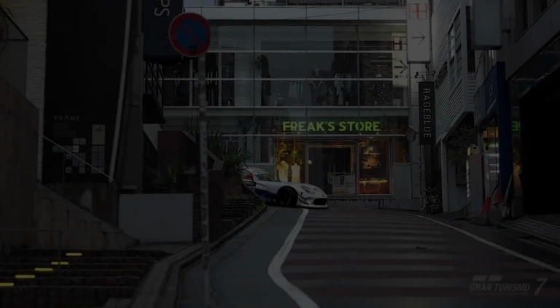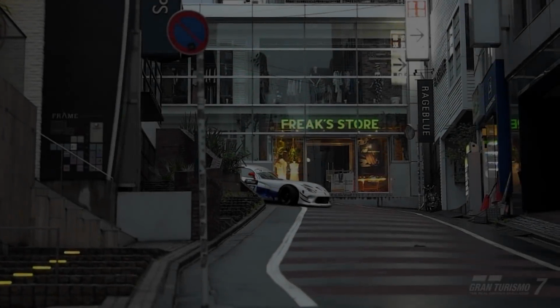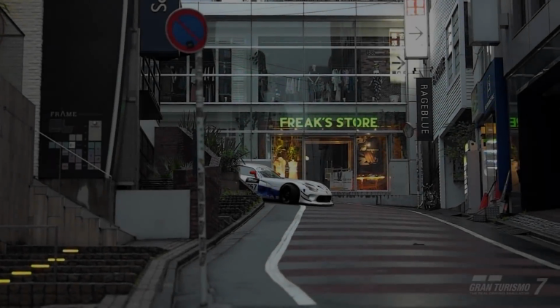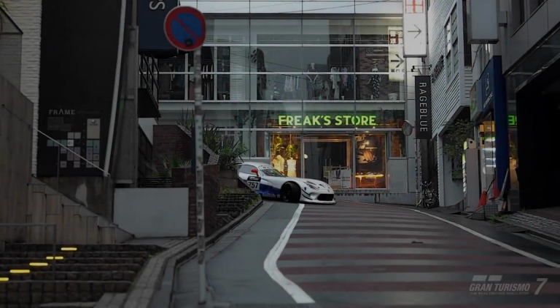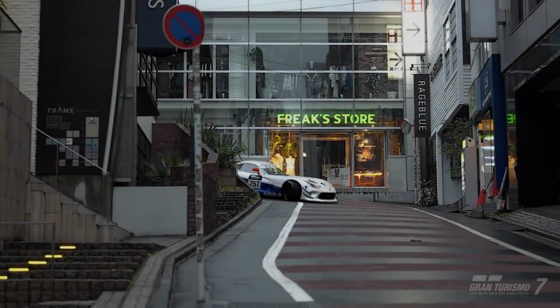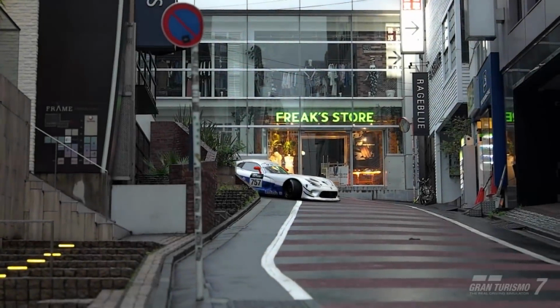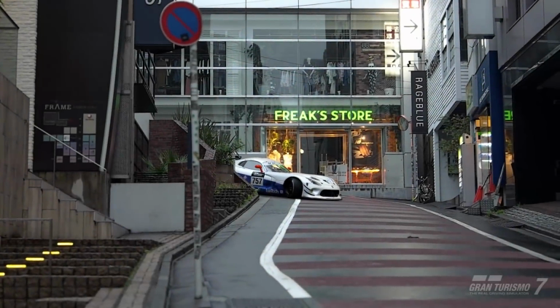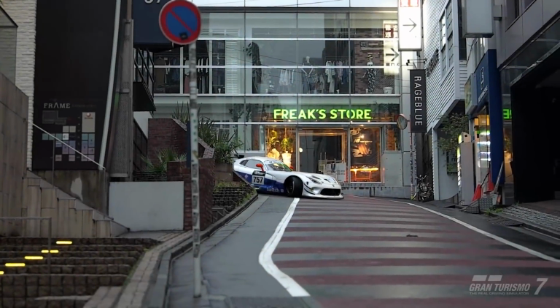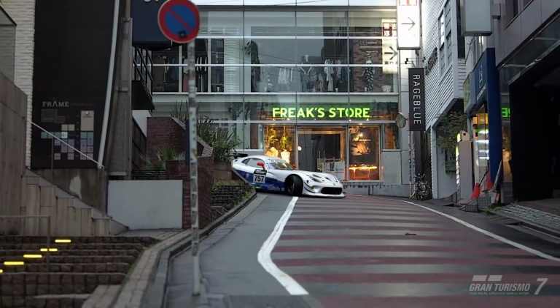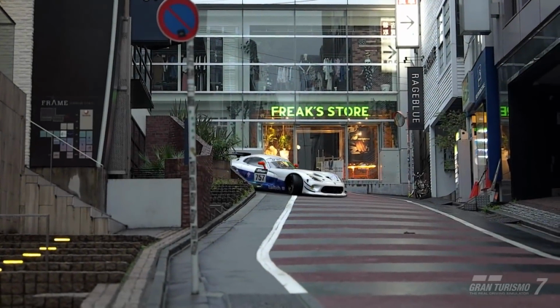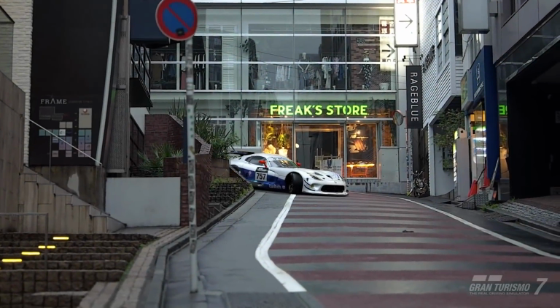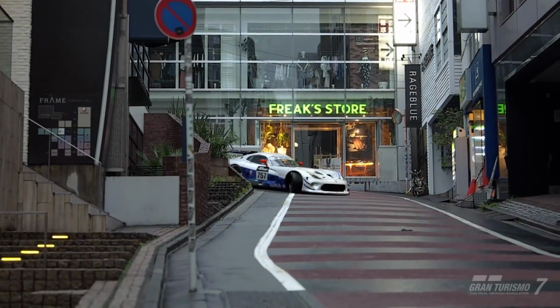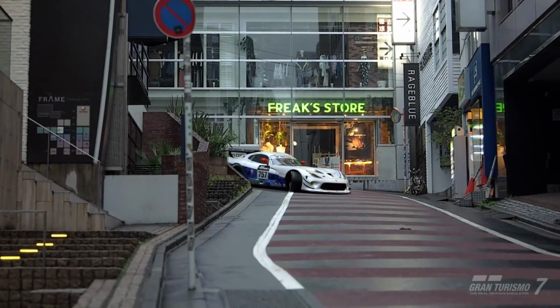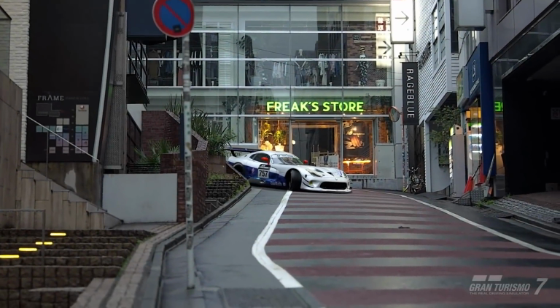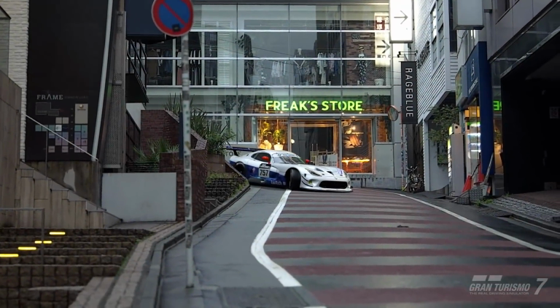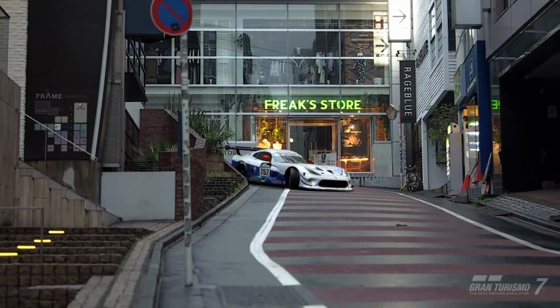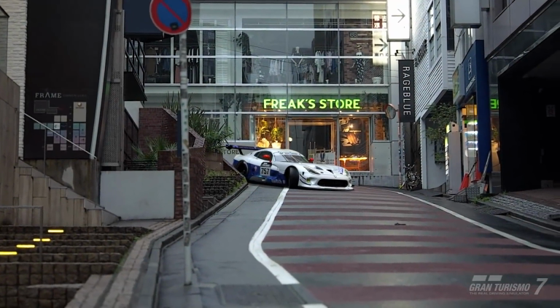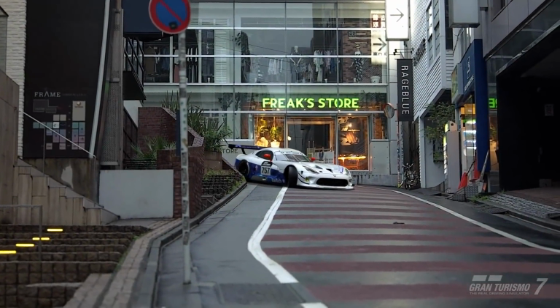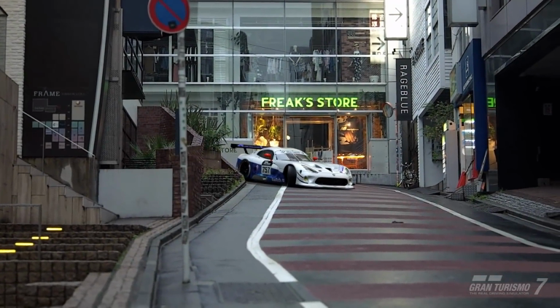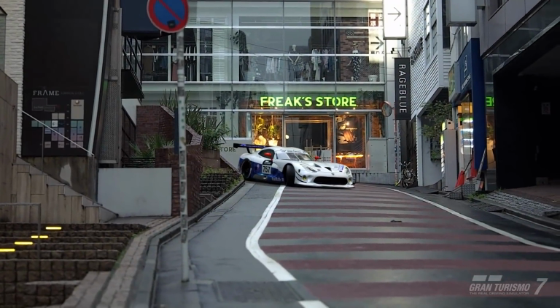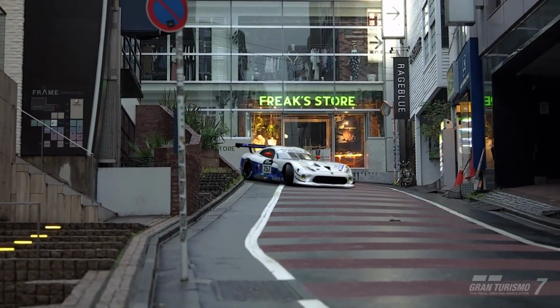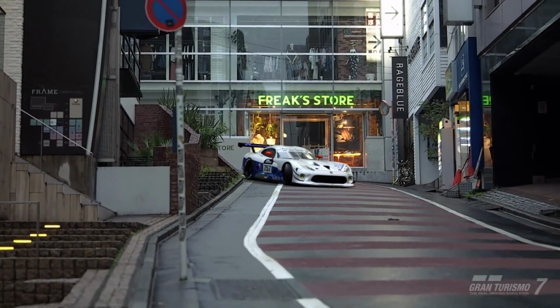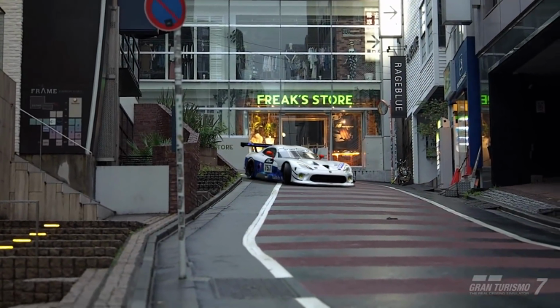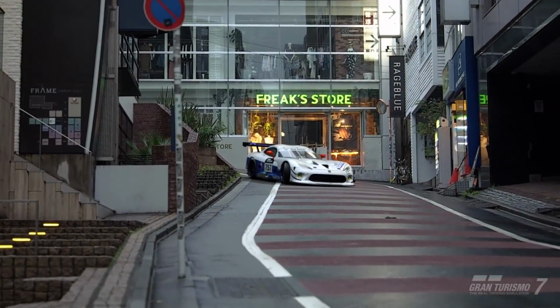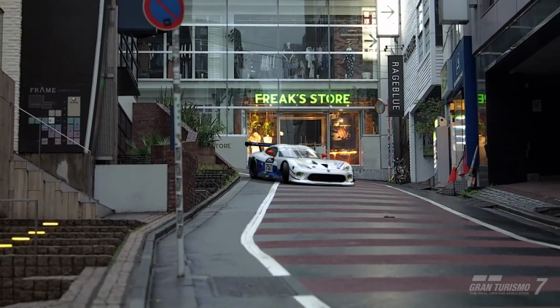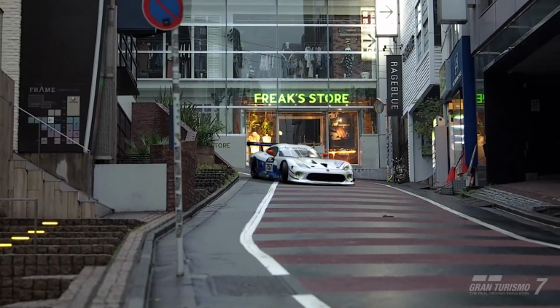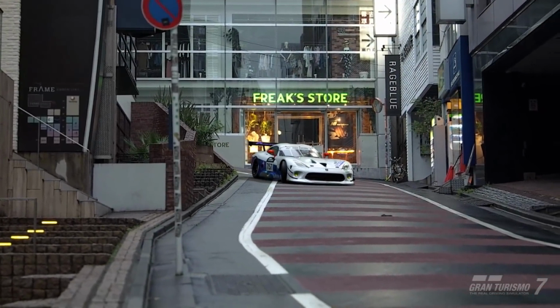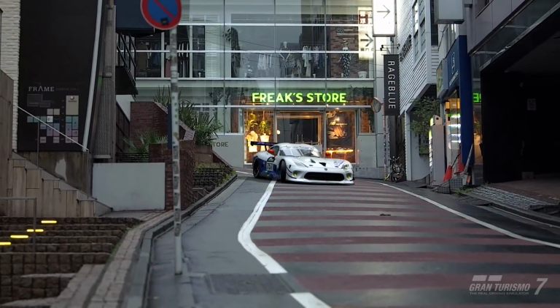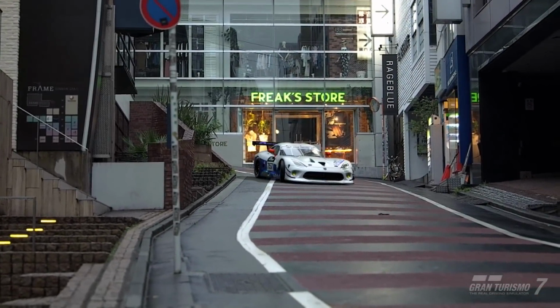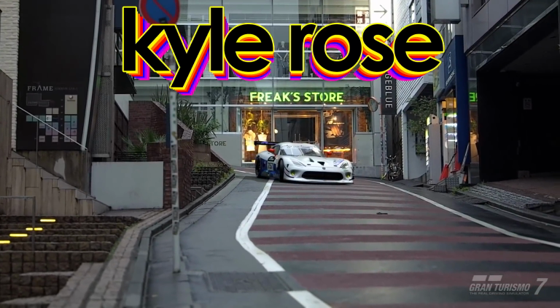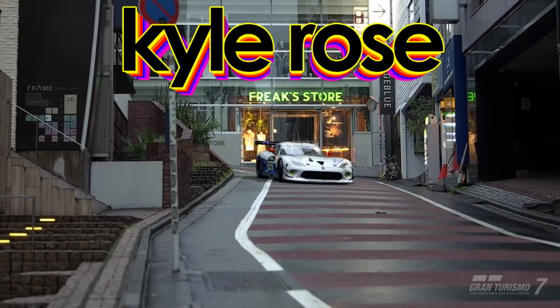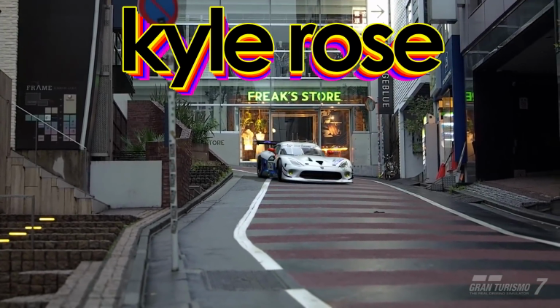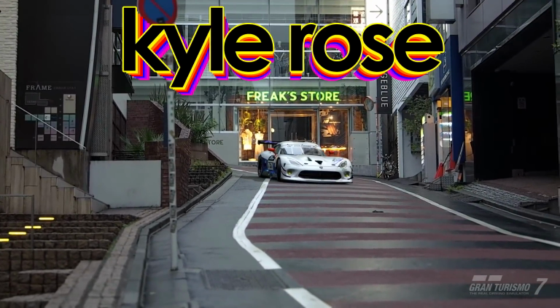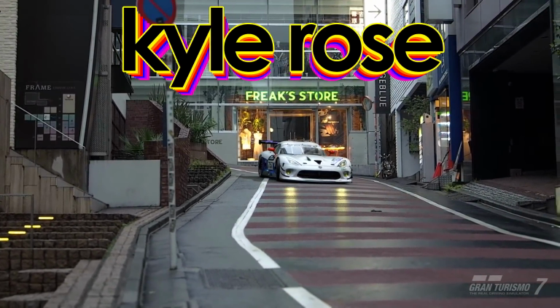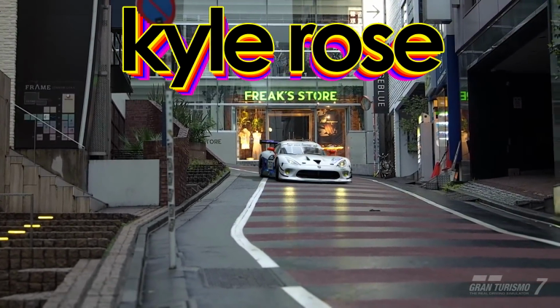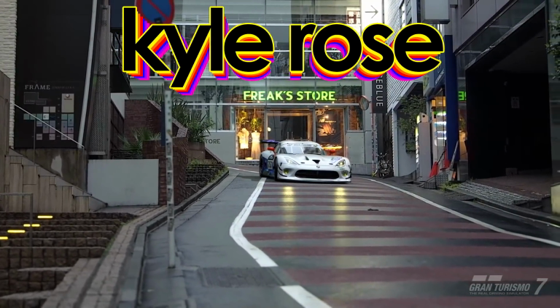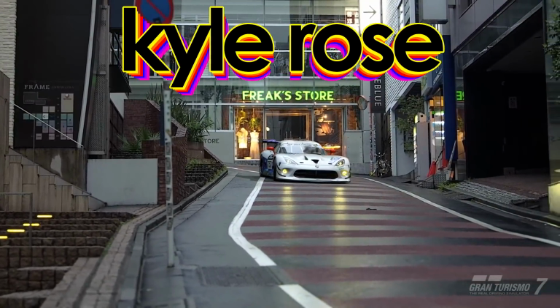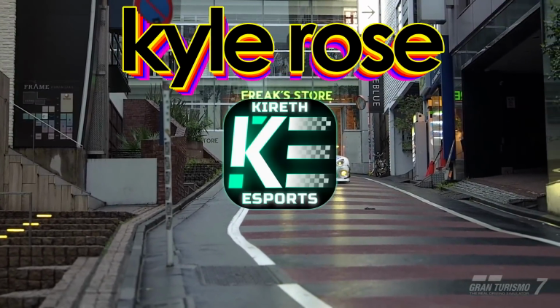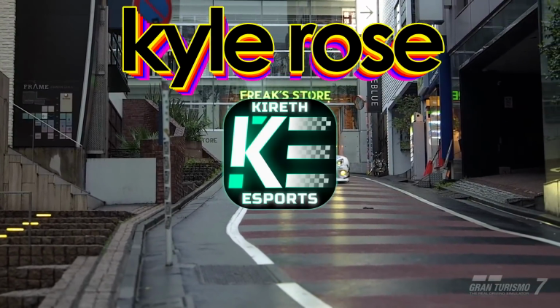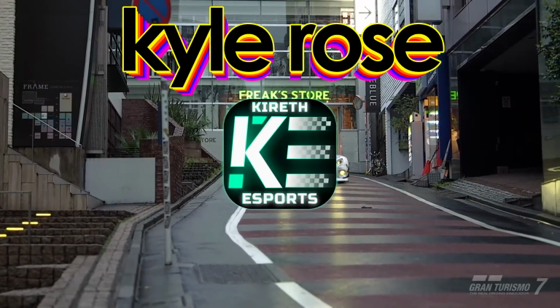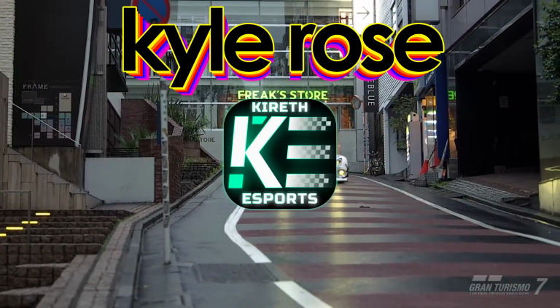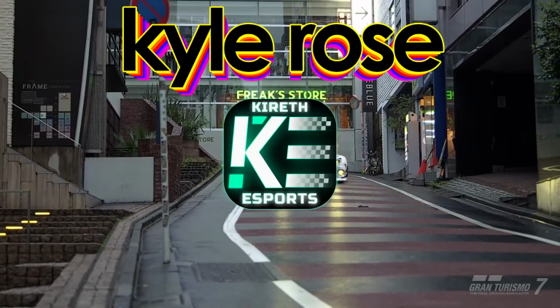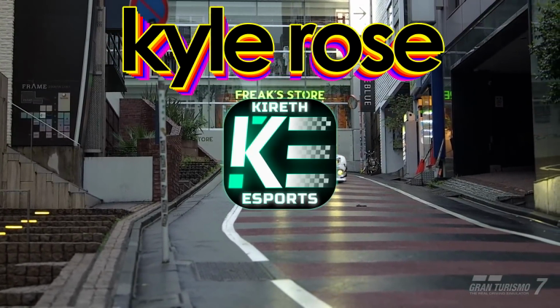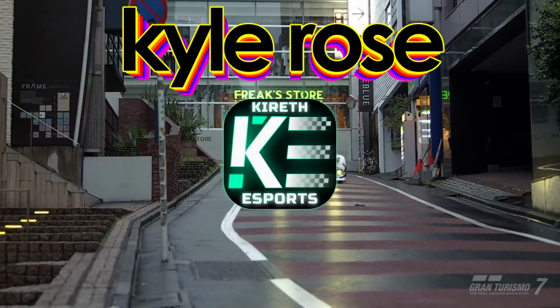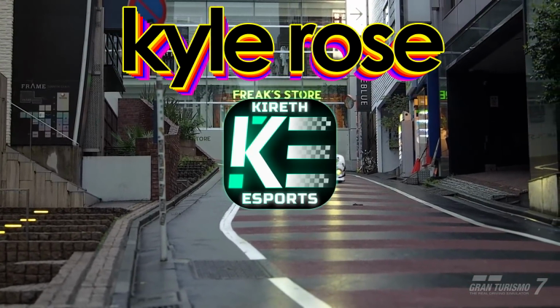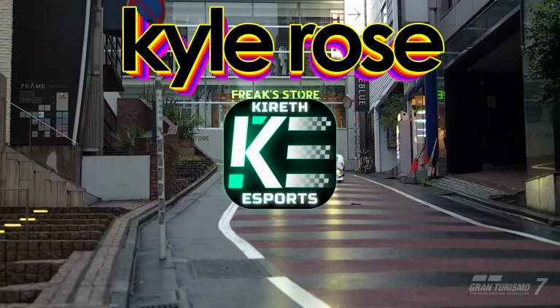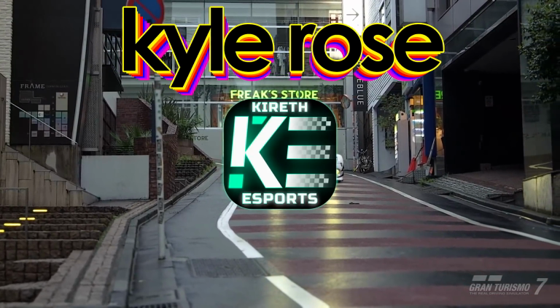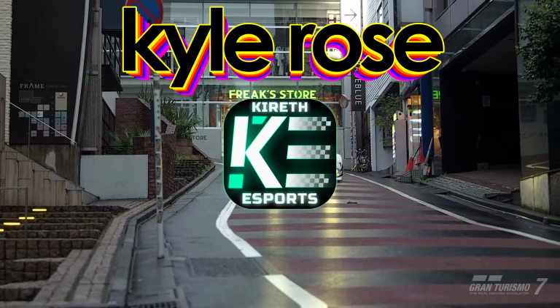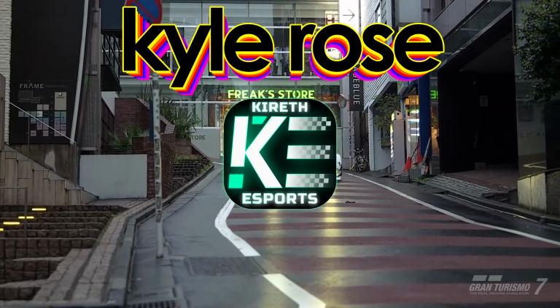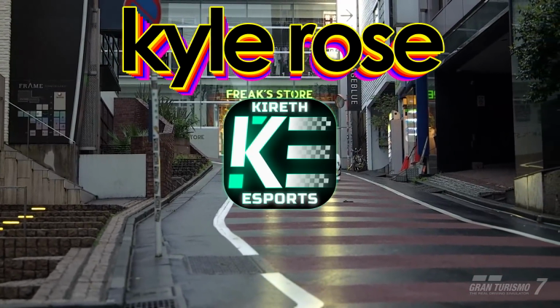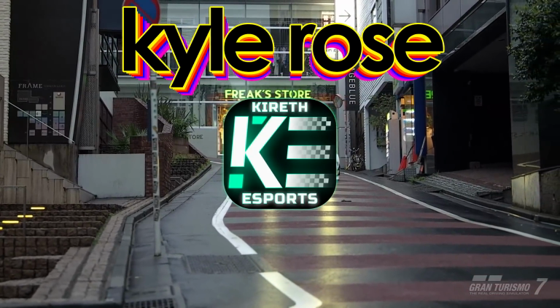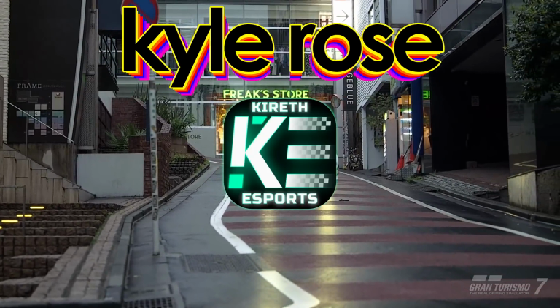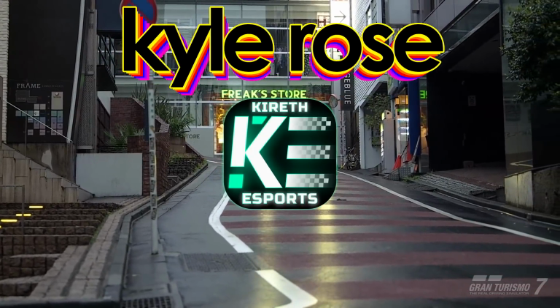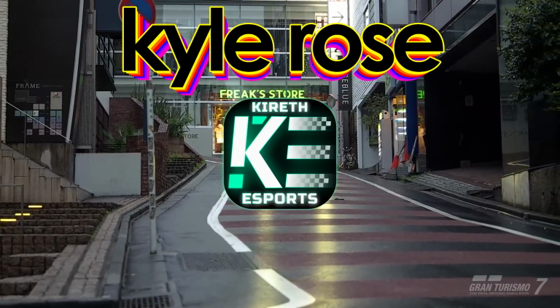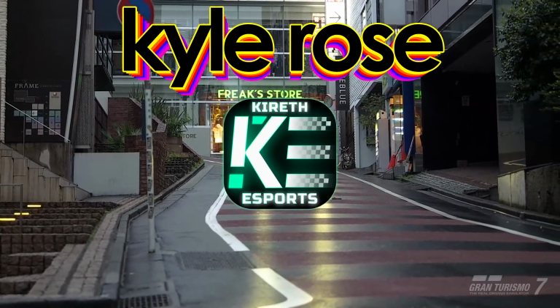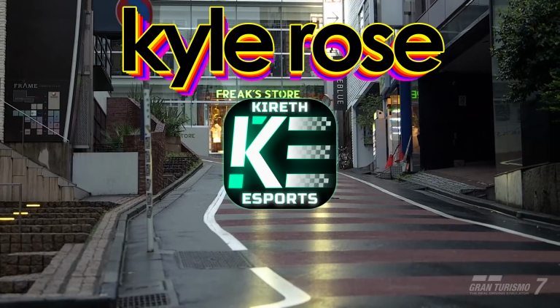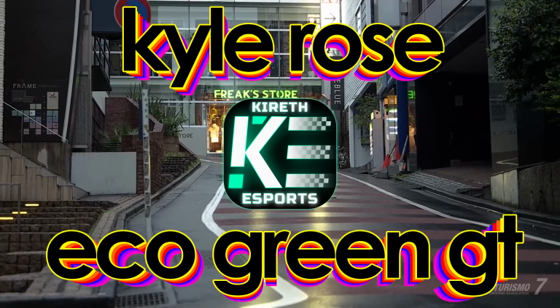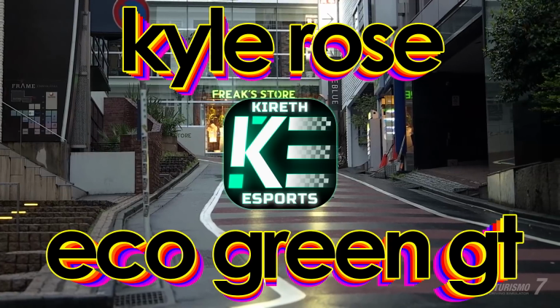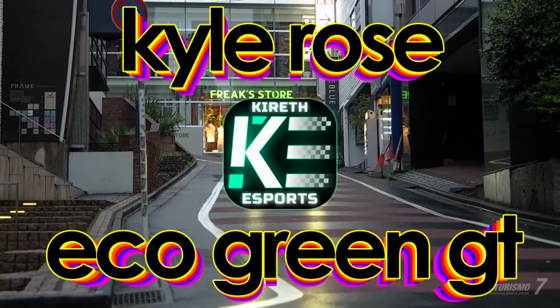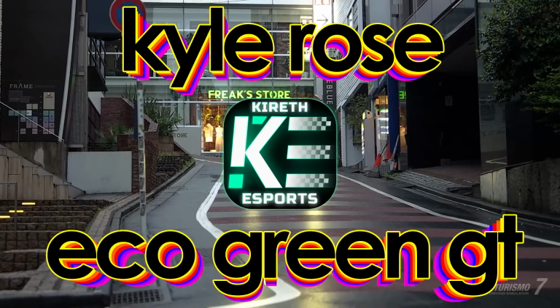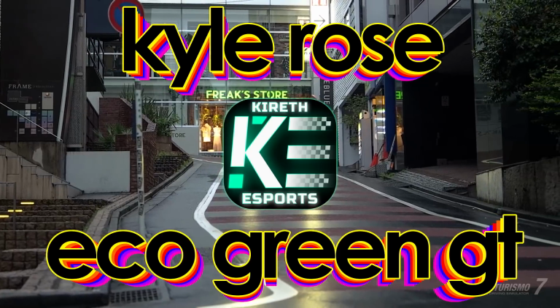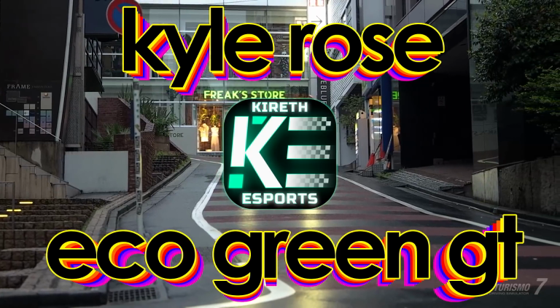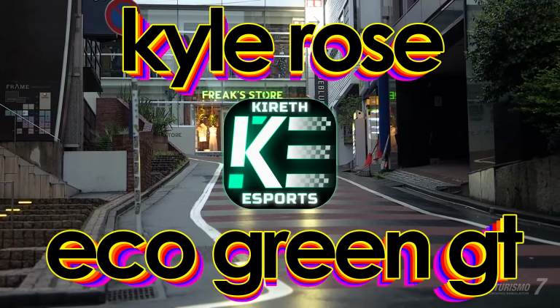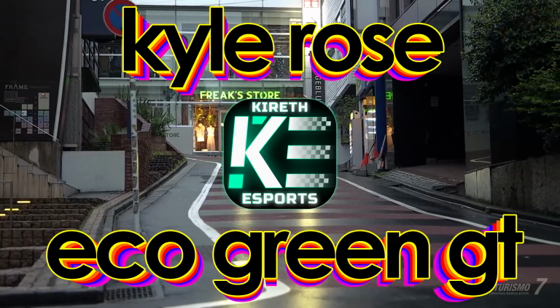Welcome everybody. This is another video by Kyle Rose with Kyrthesports, also known as EcoGreenGT.